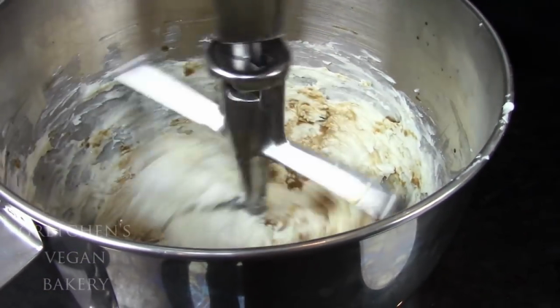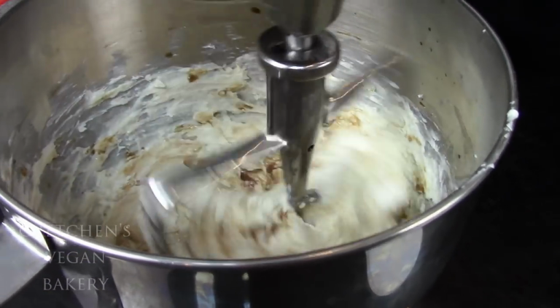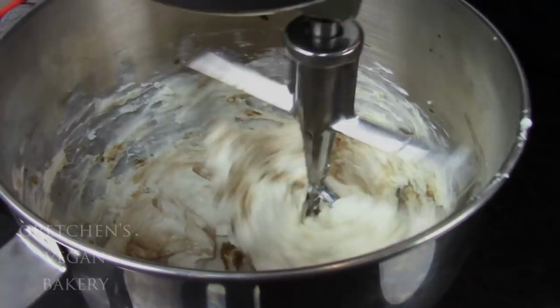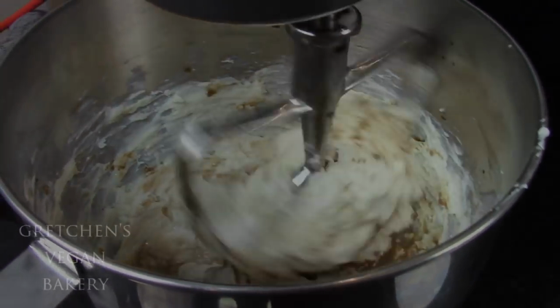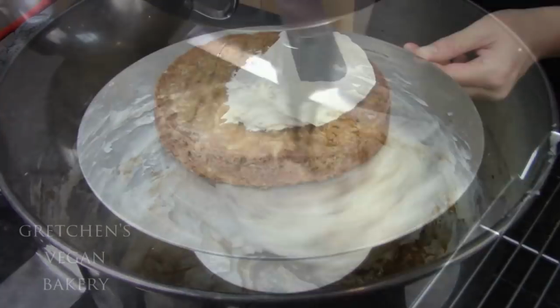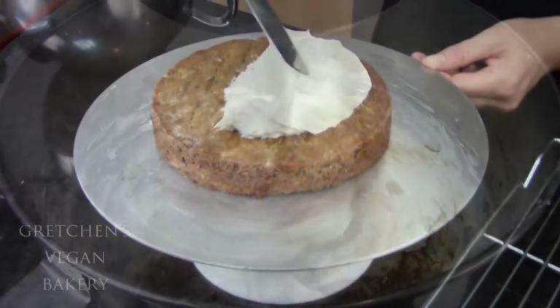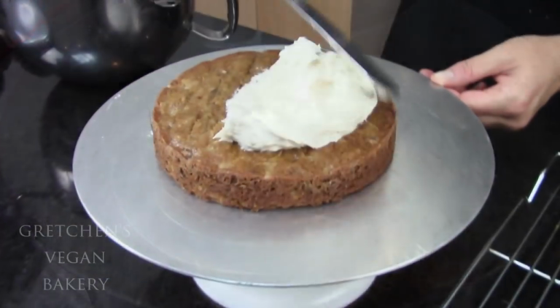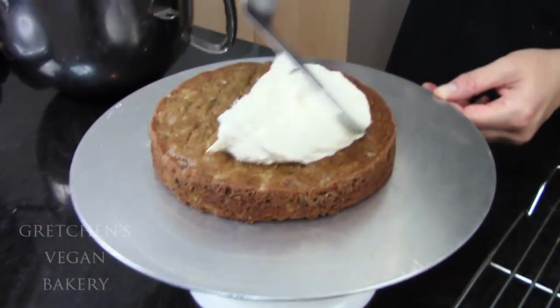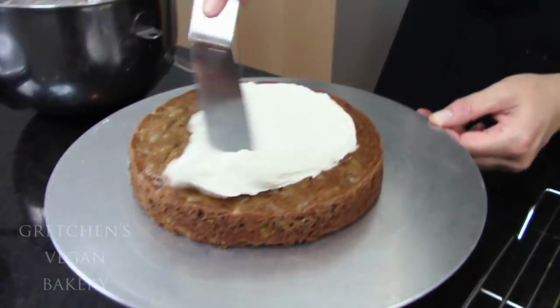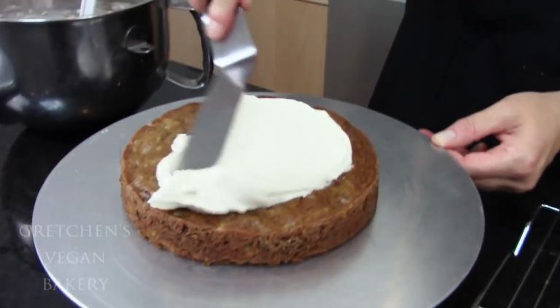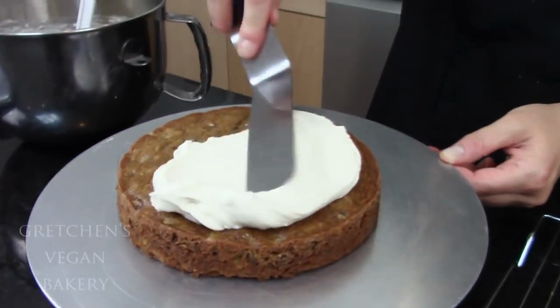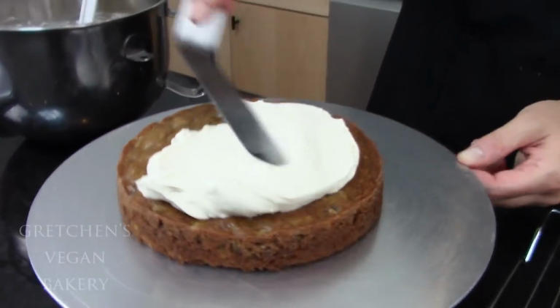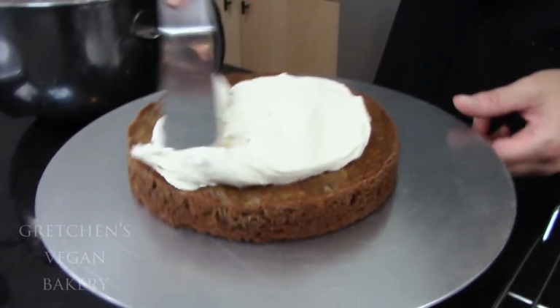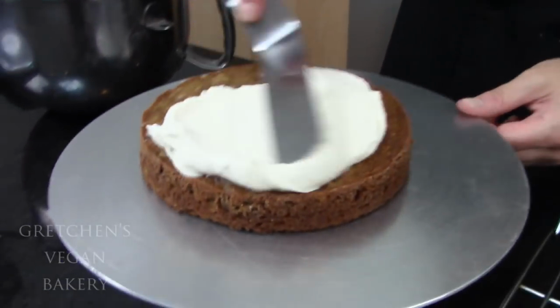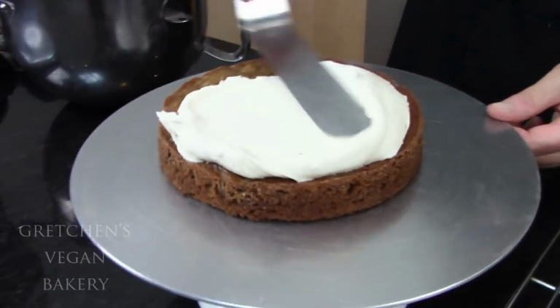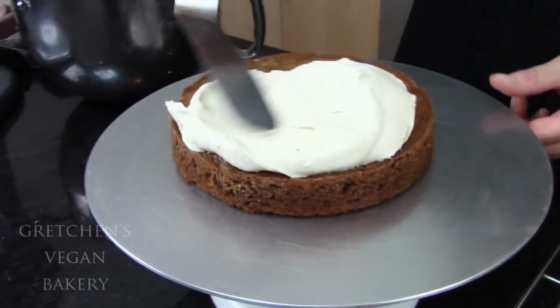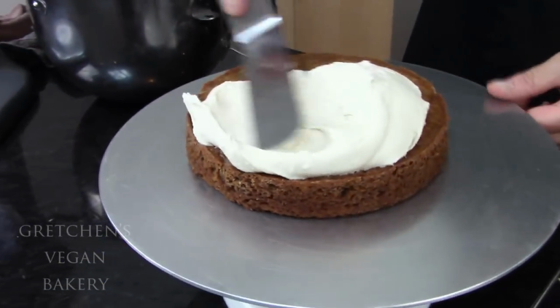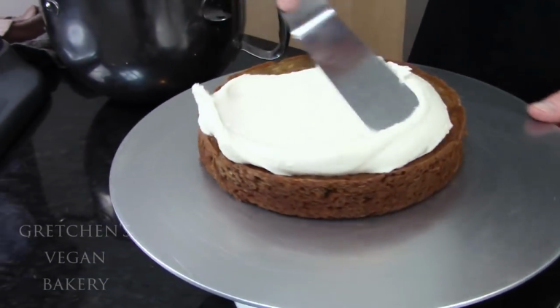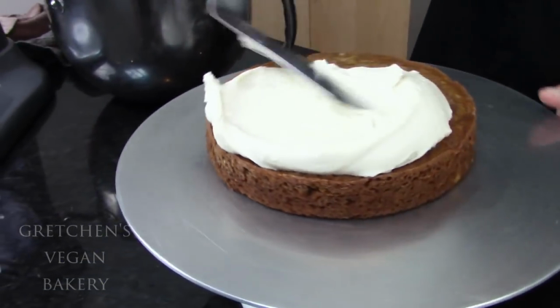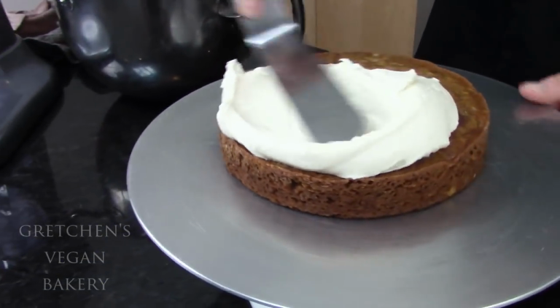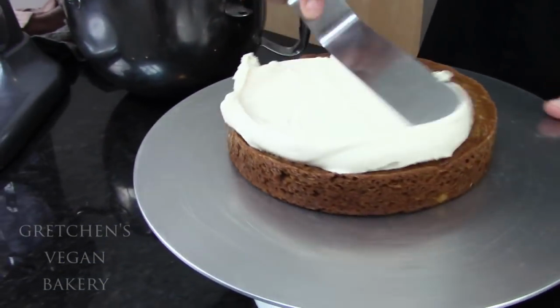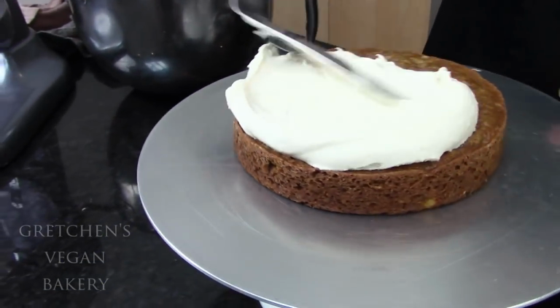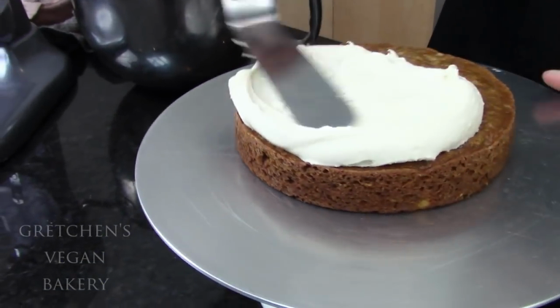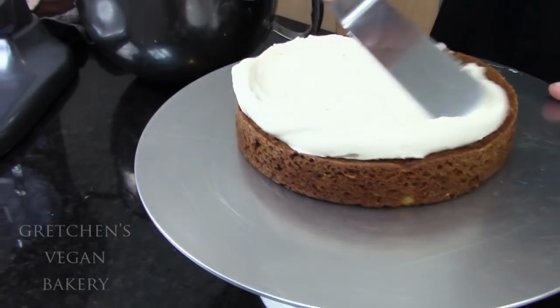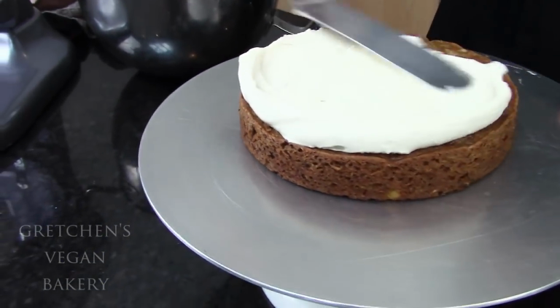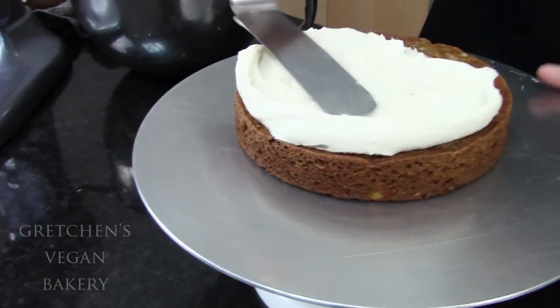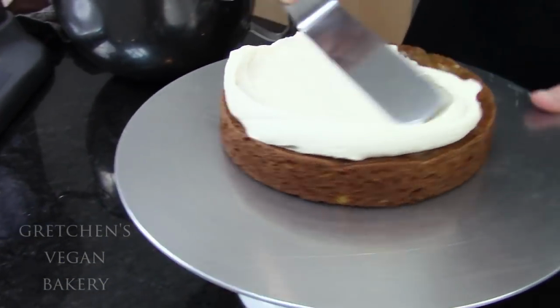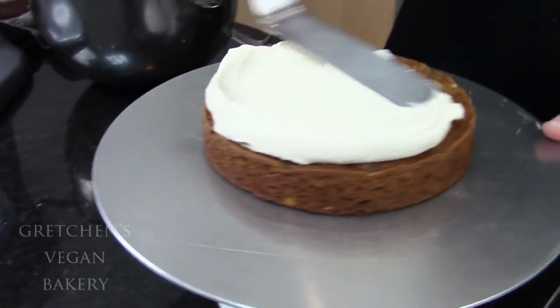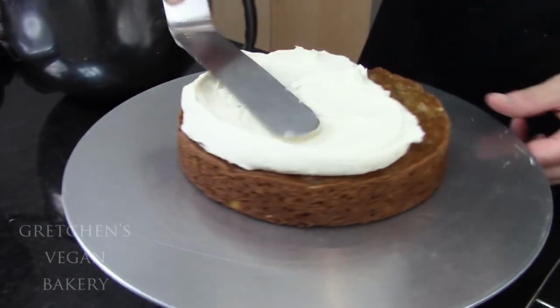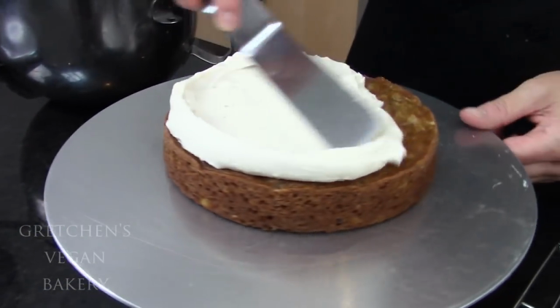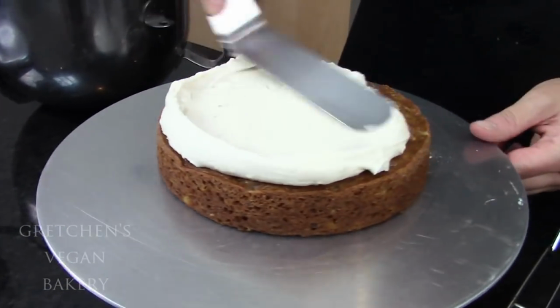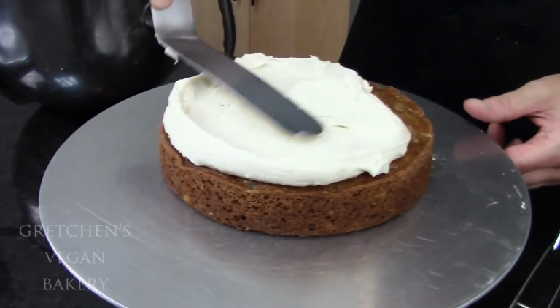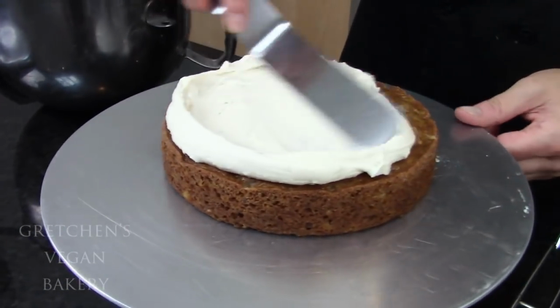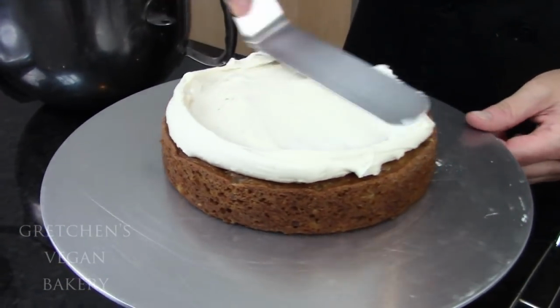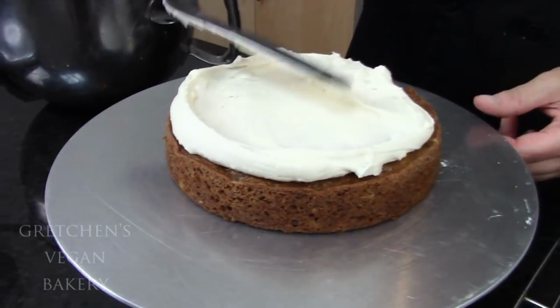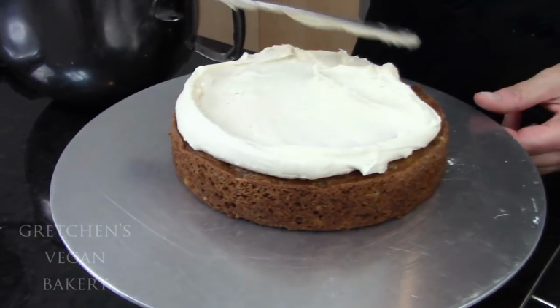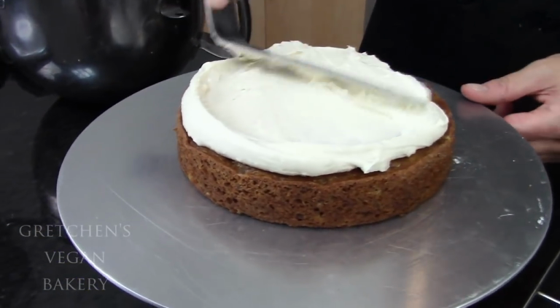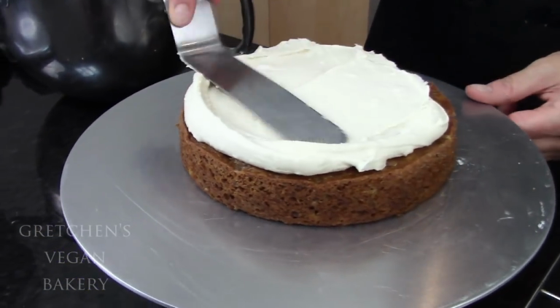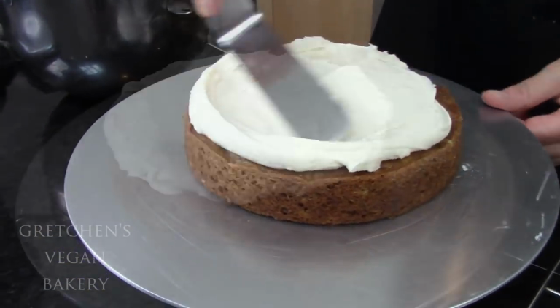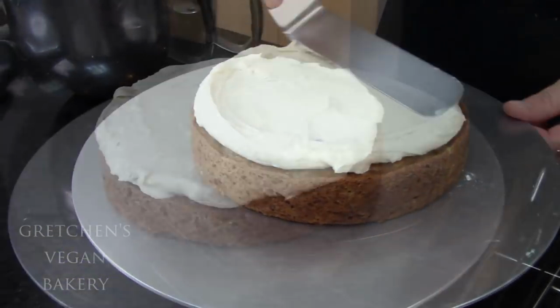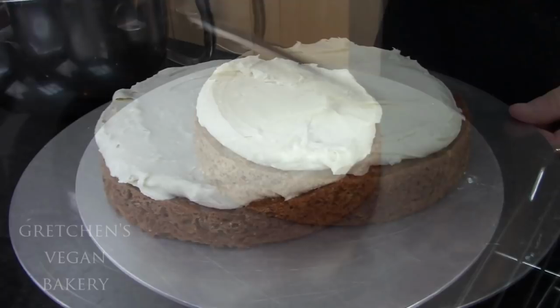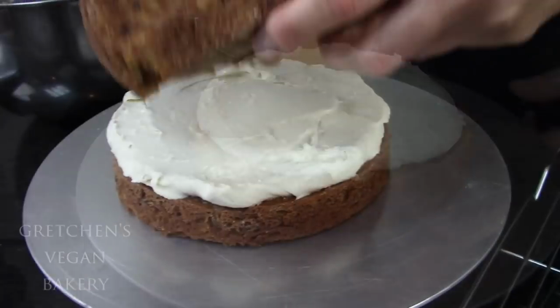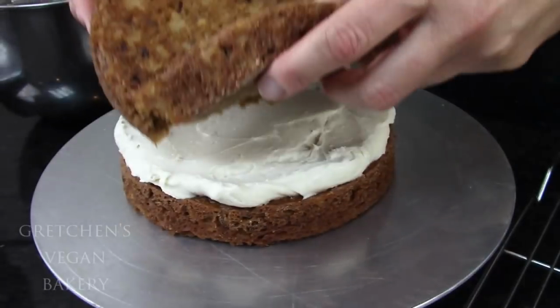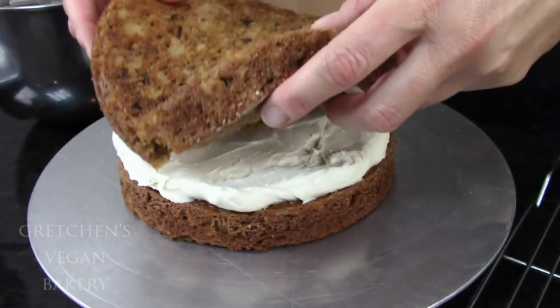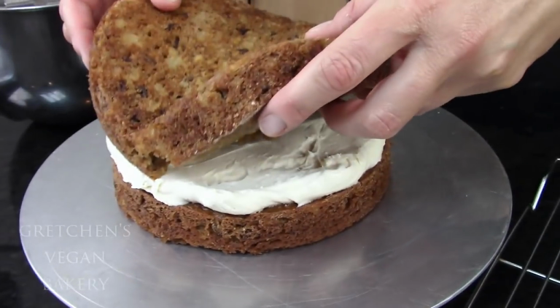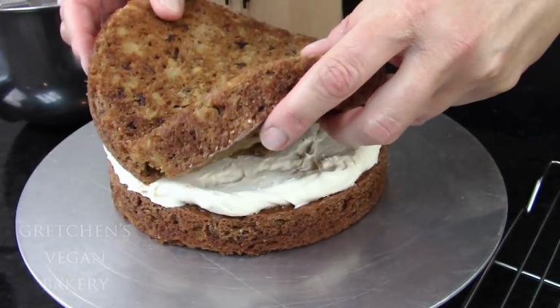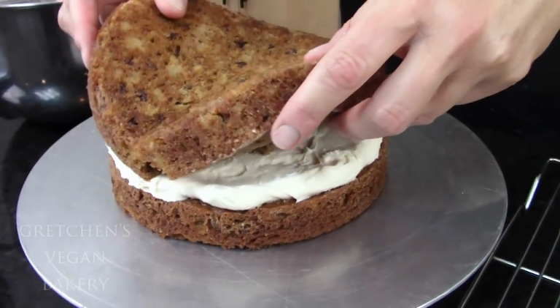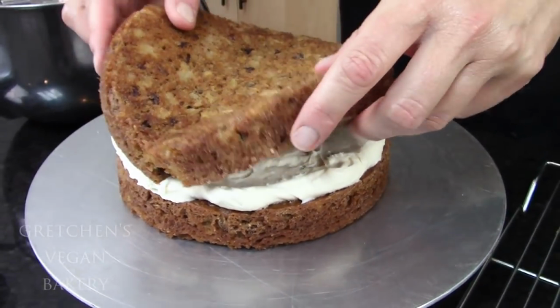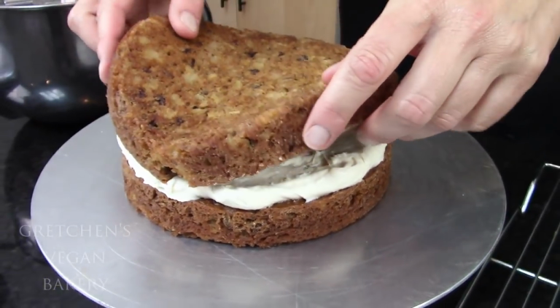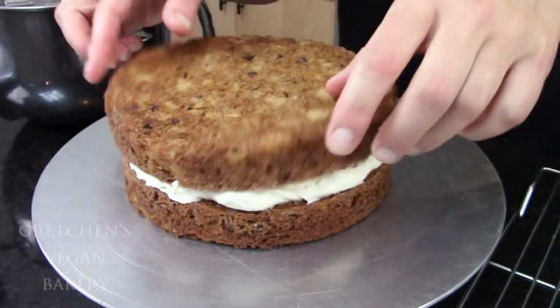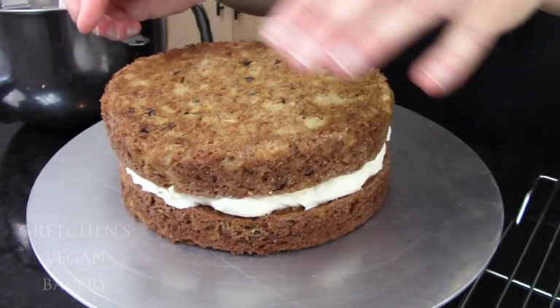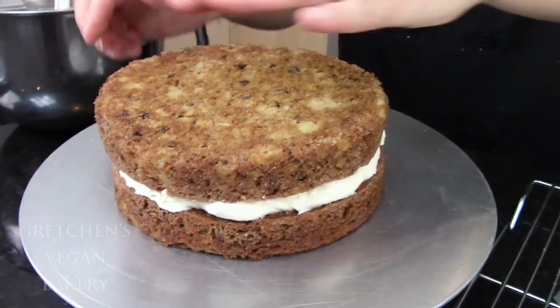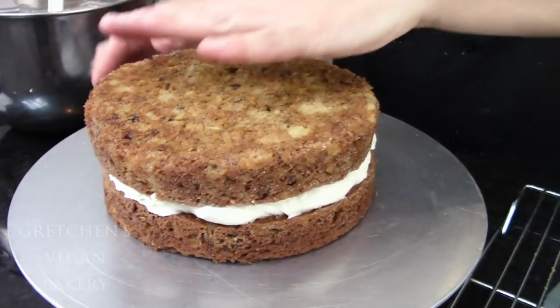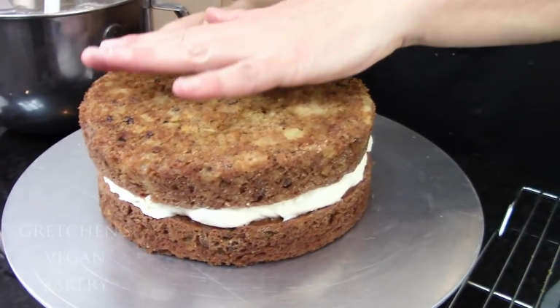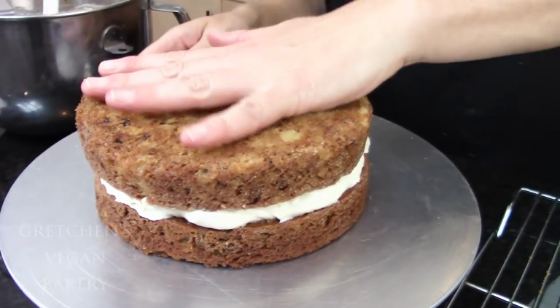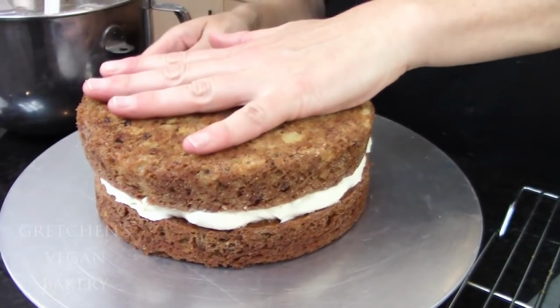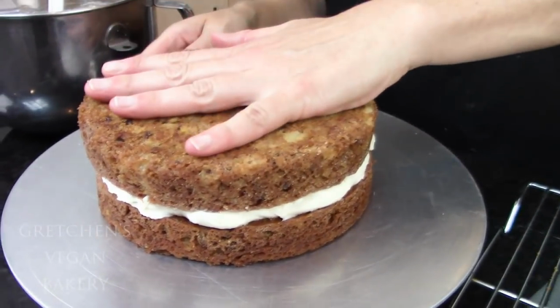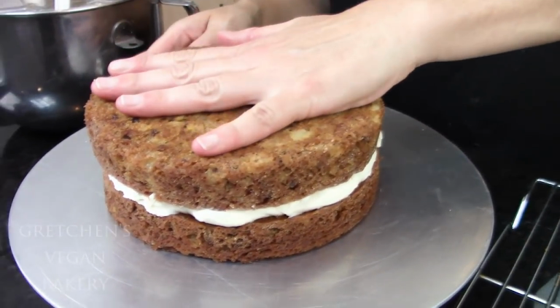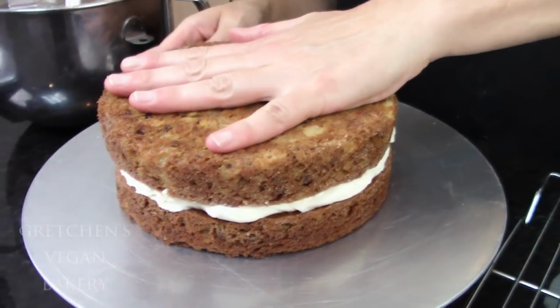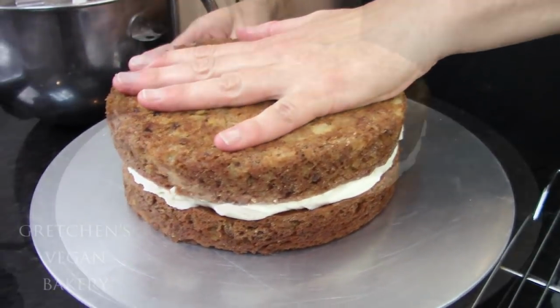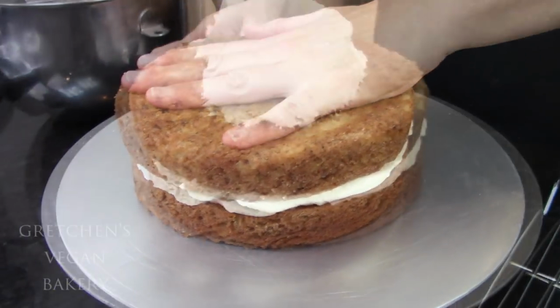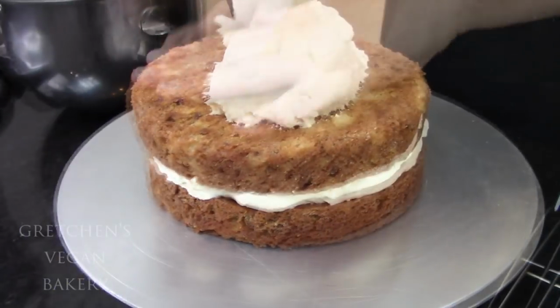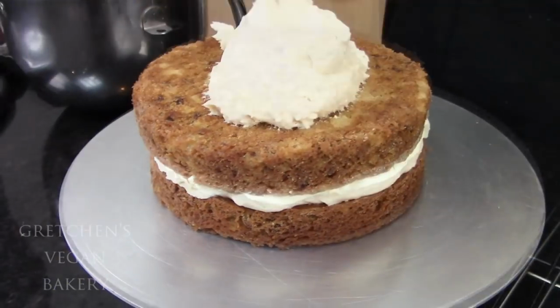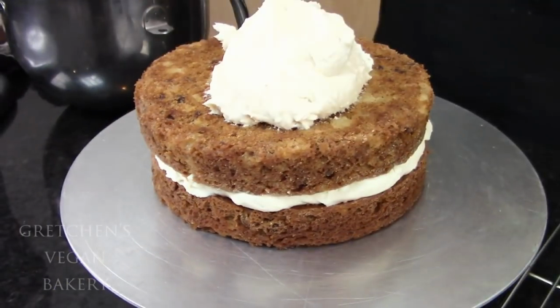Once the cakes are fully baked and cooled completely, you can get to filling and icing this cake with that cream cheese icing.